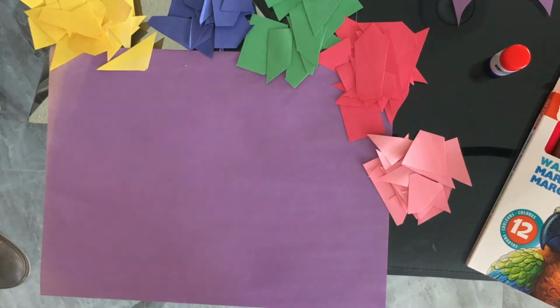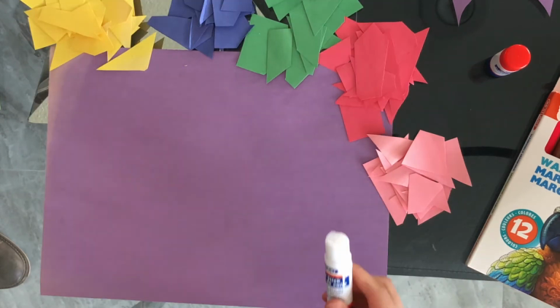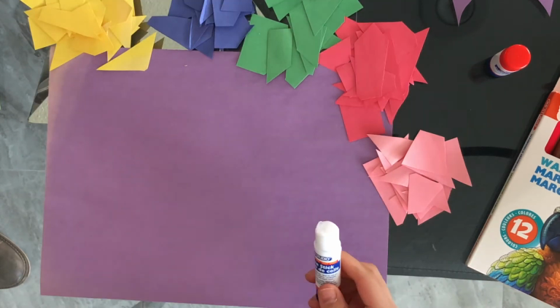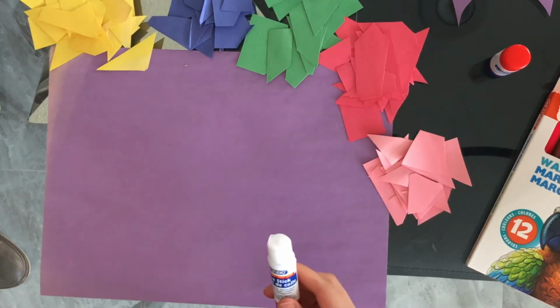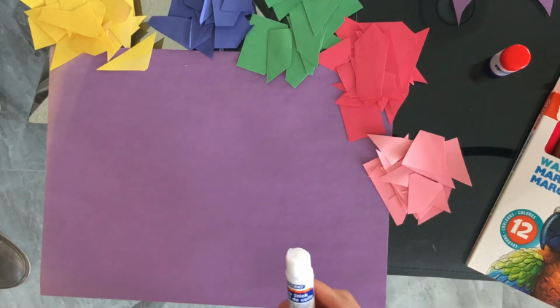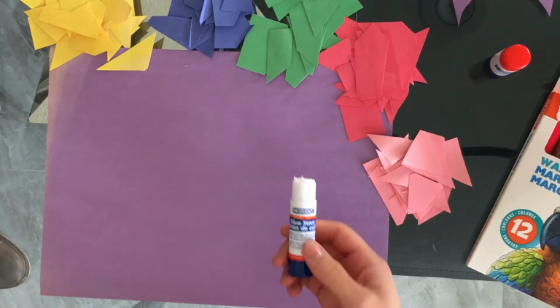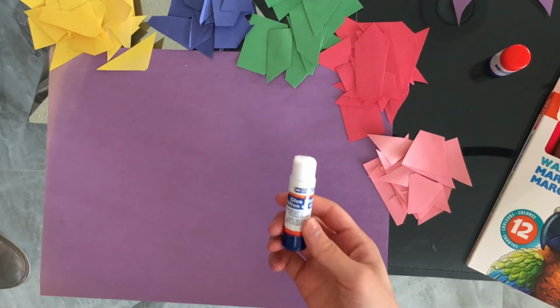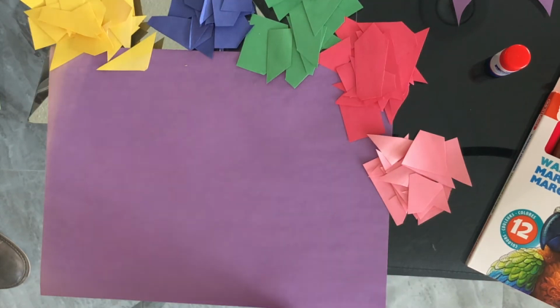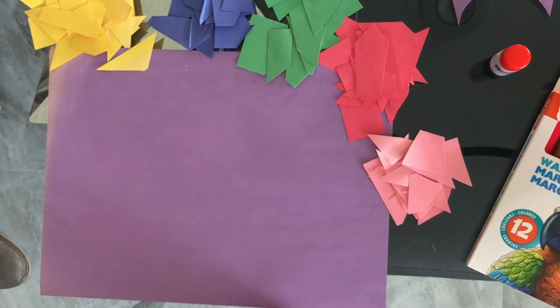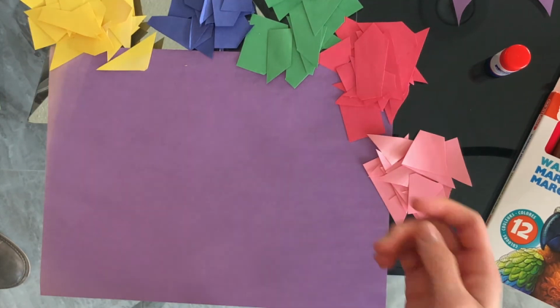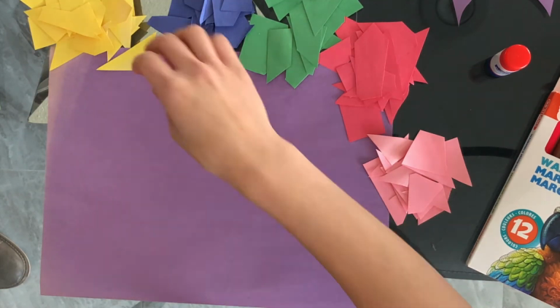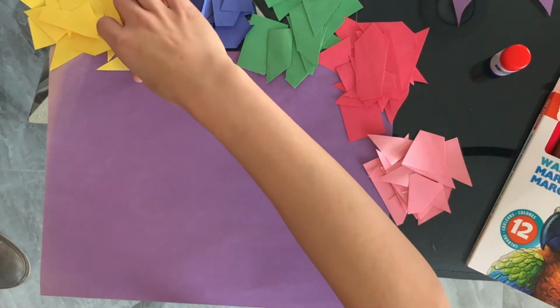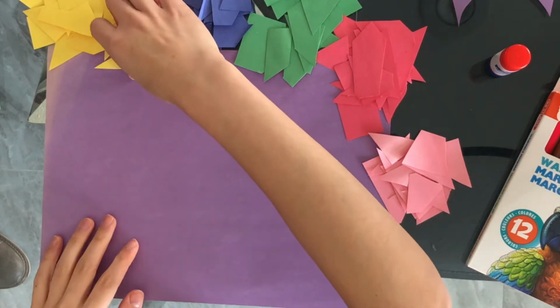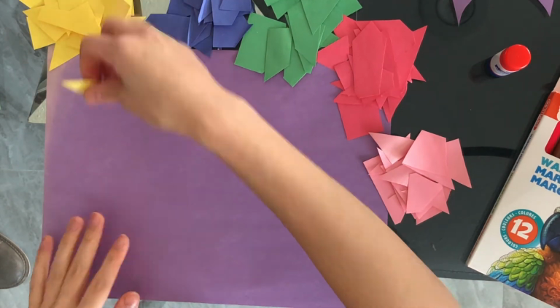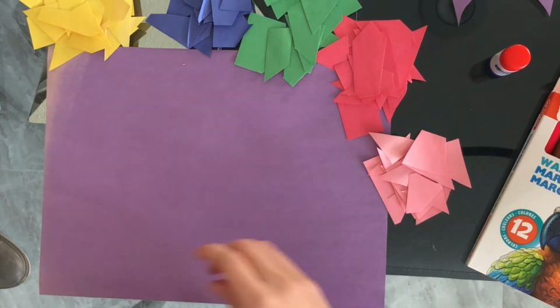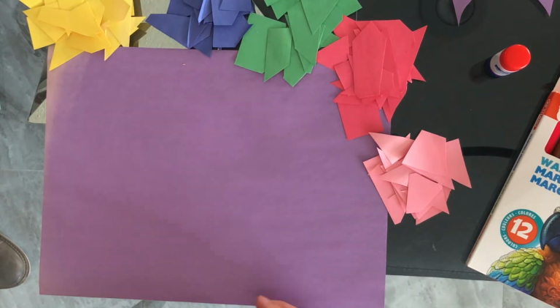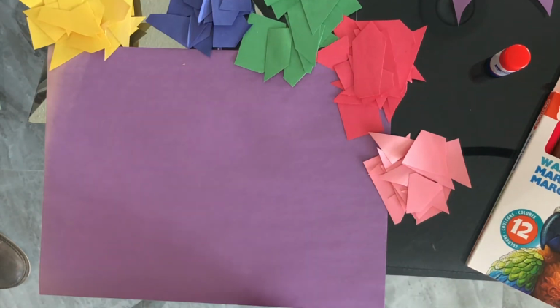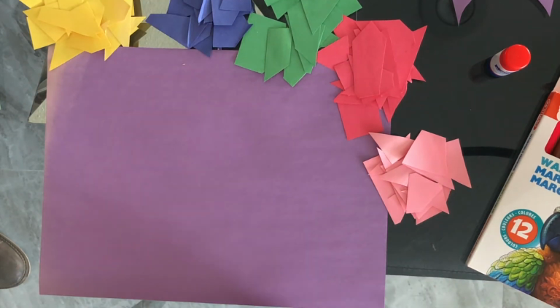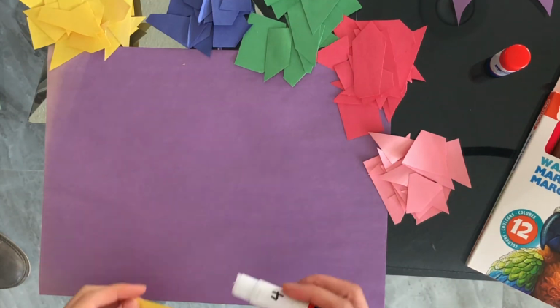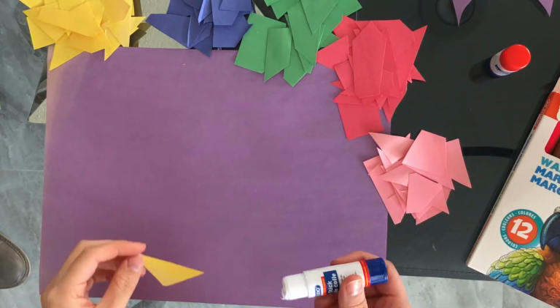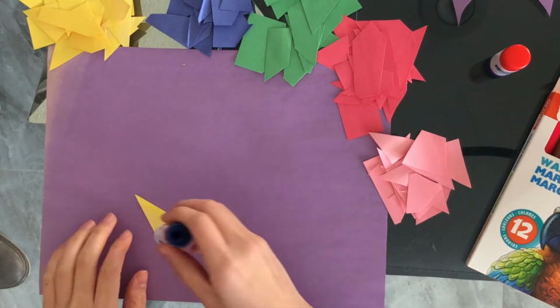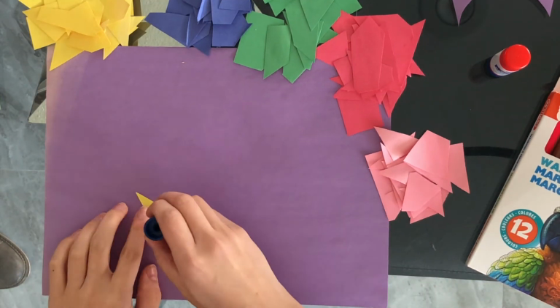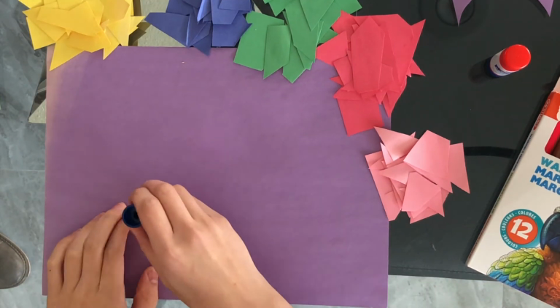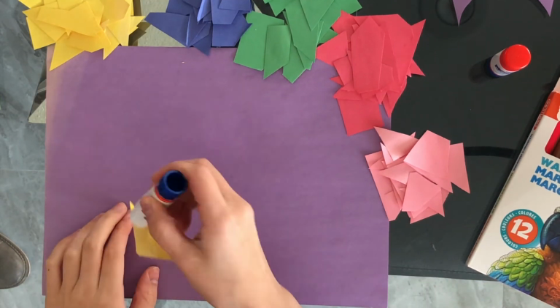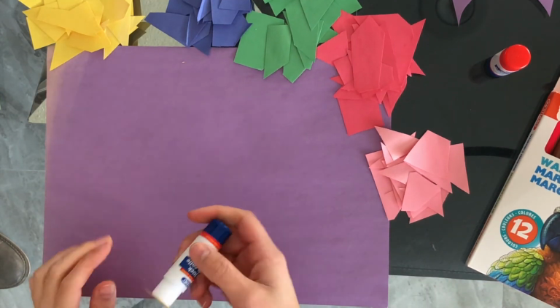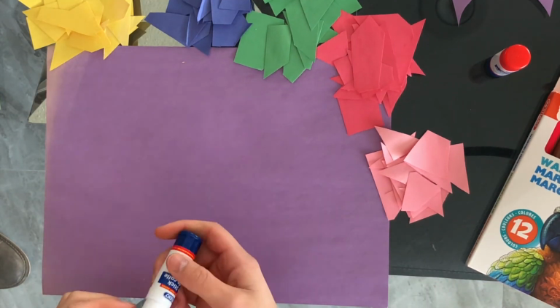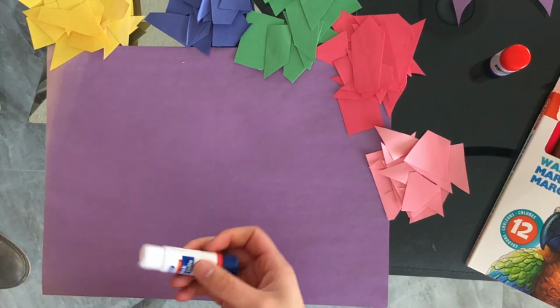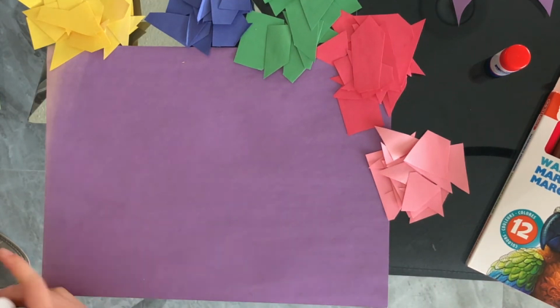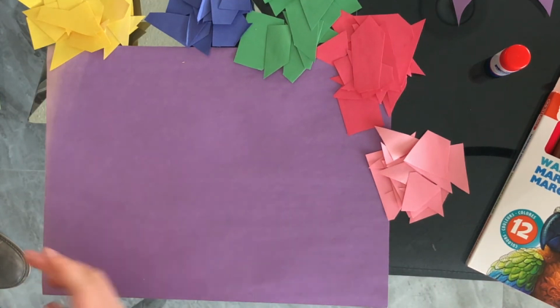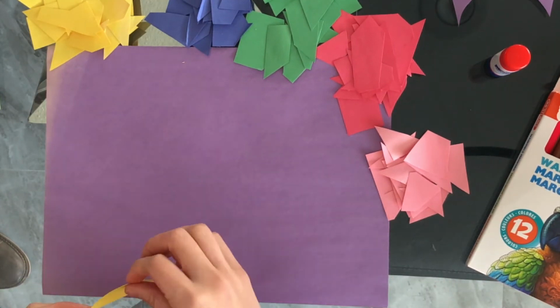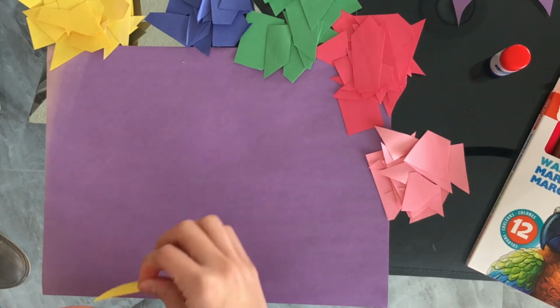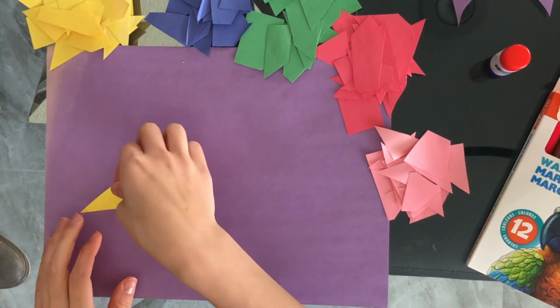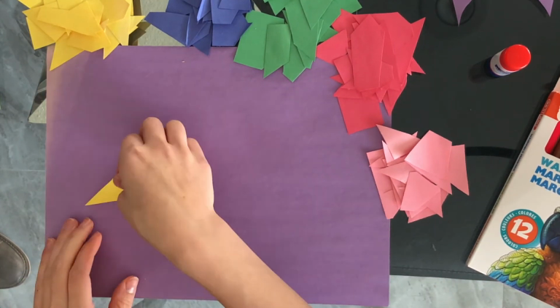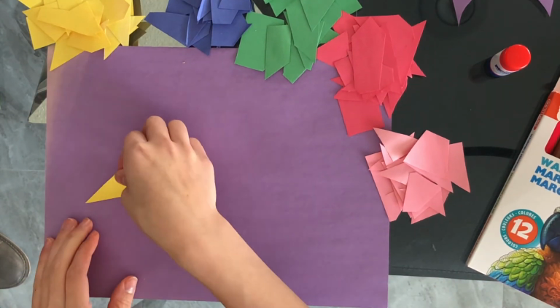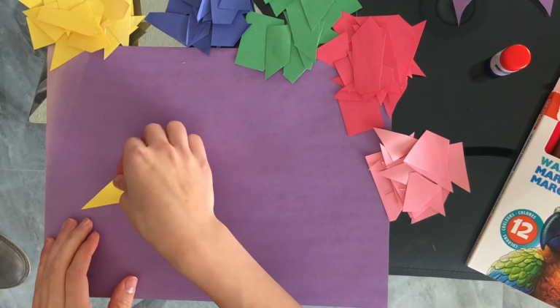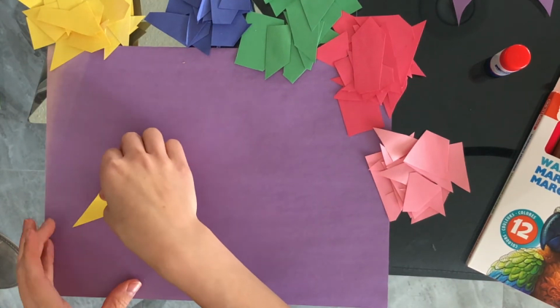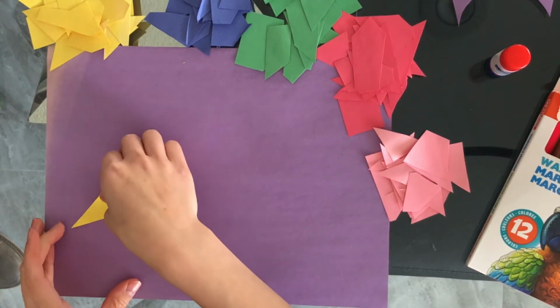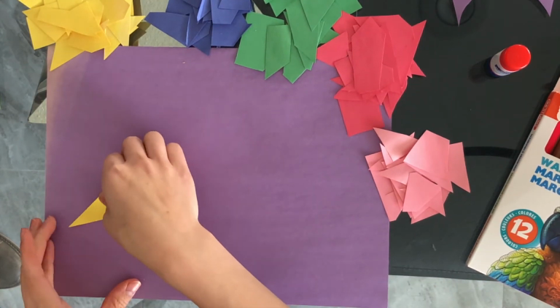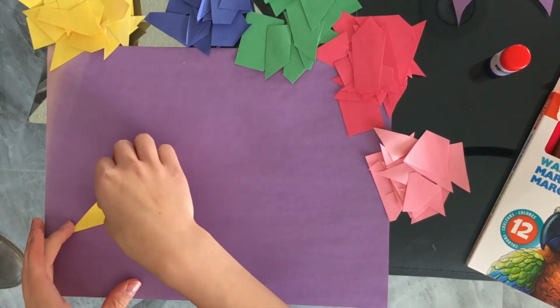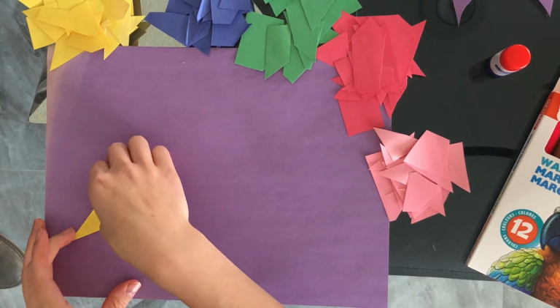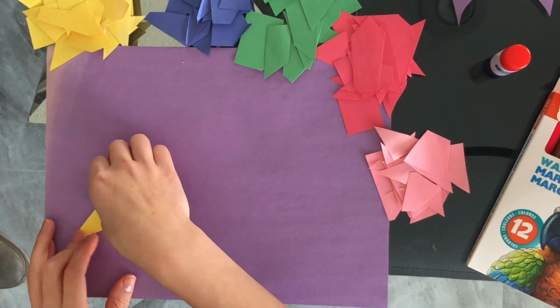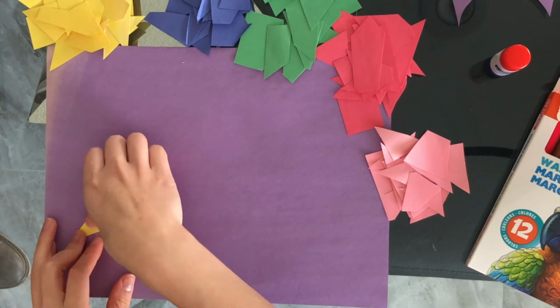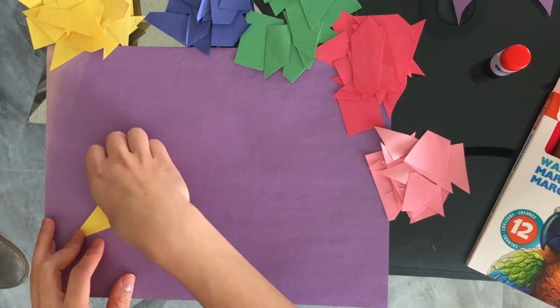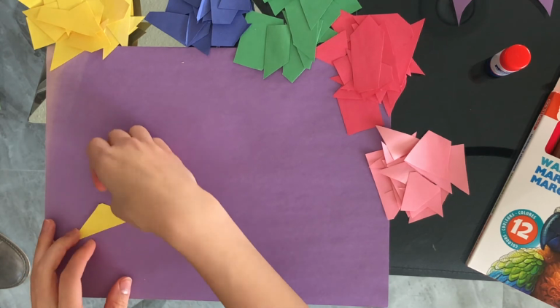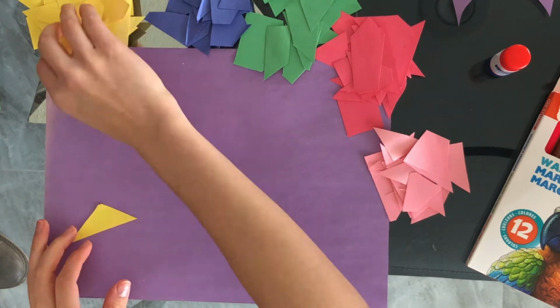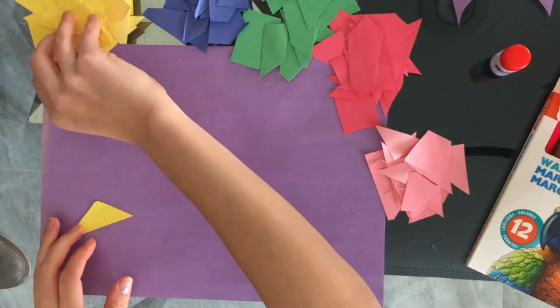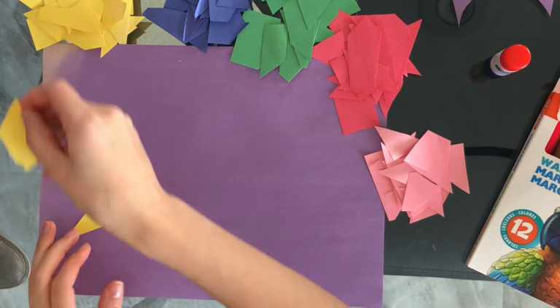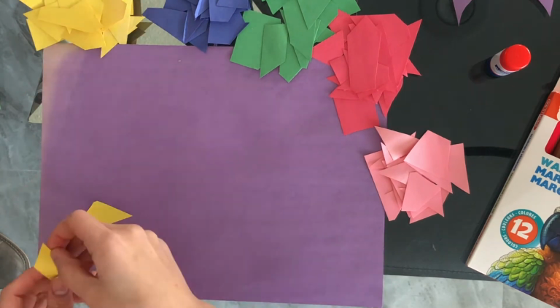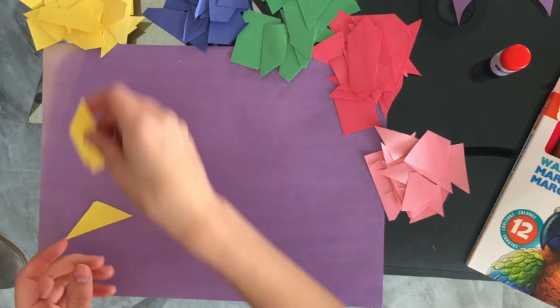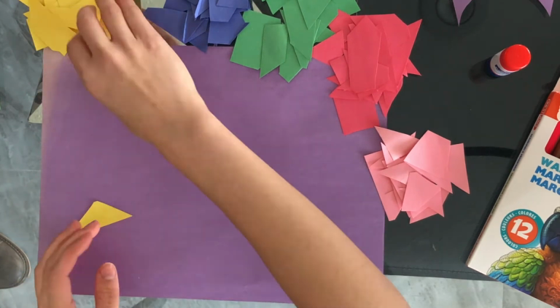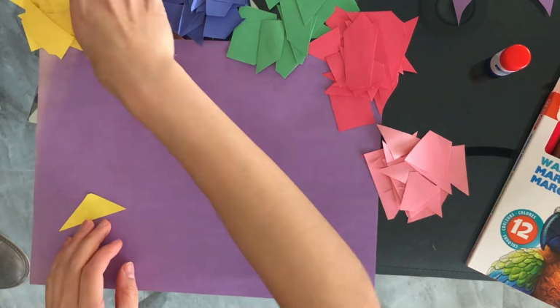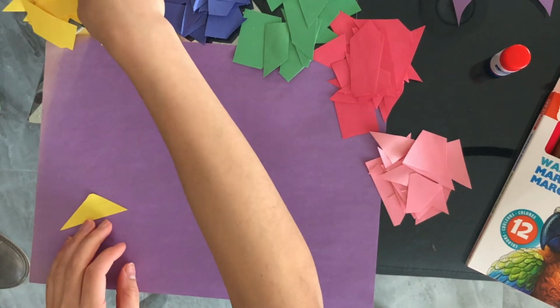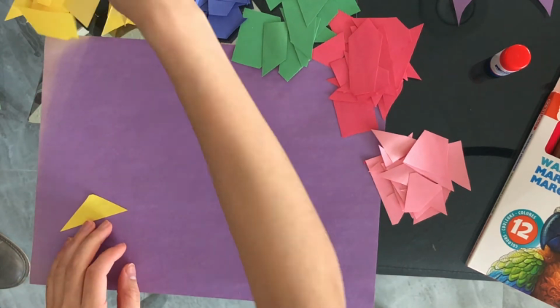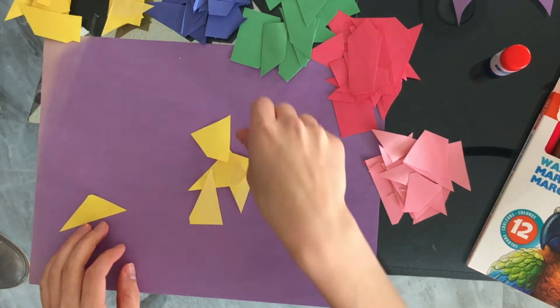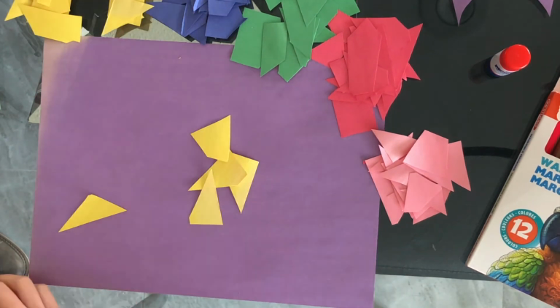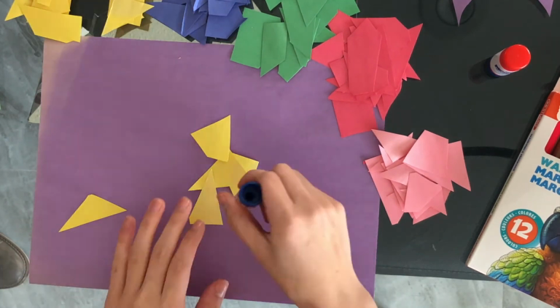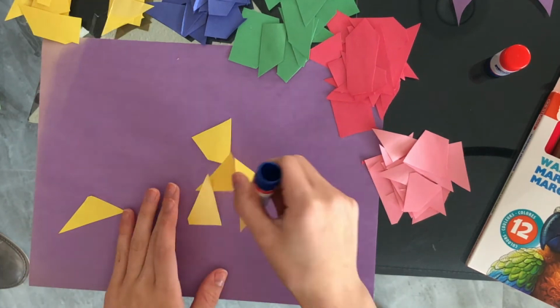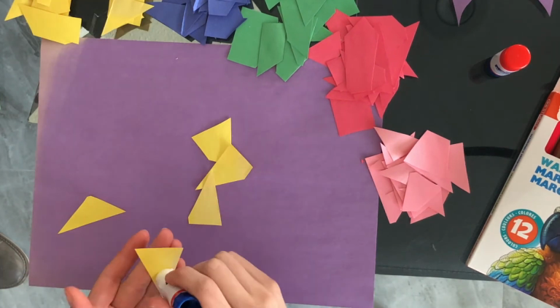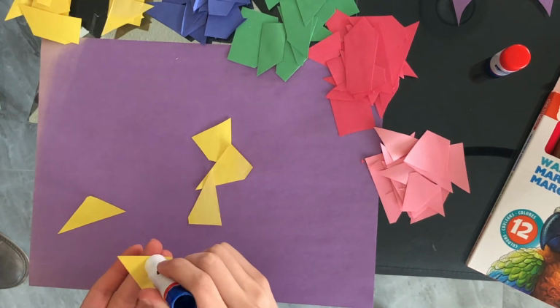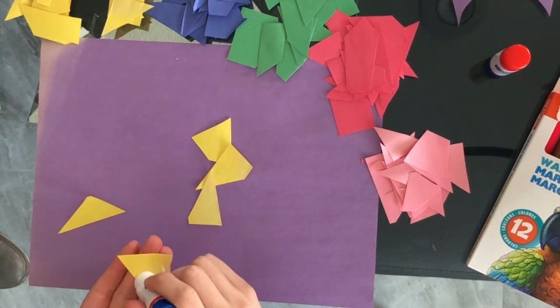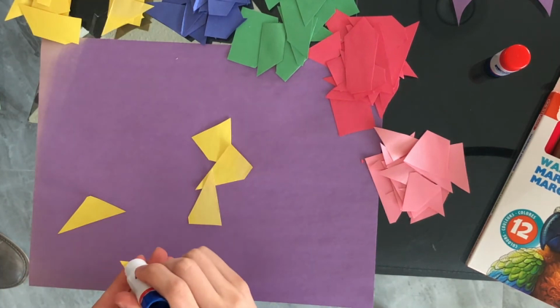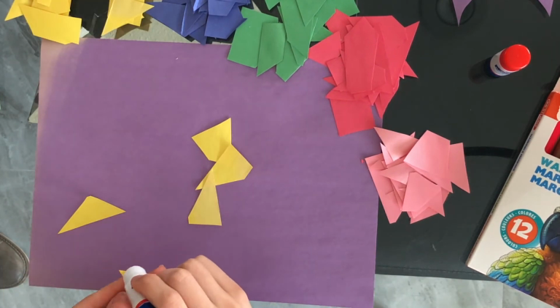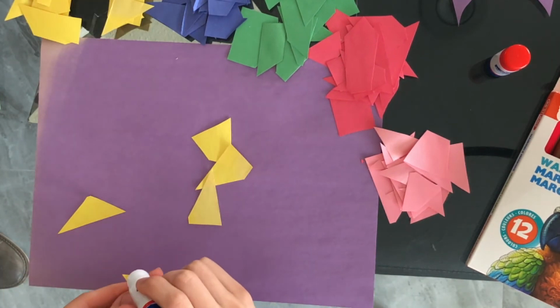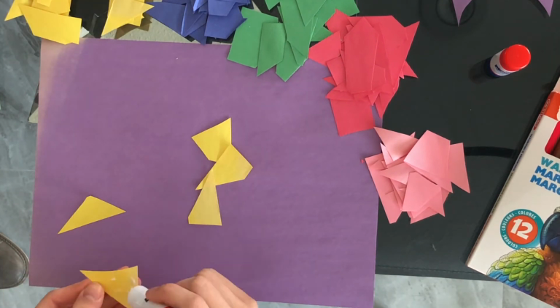Now start to glue down the papers in the form of a fish, starting from the tail and going towards the face.